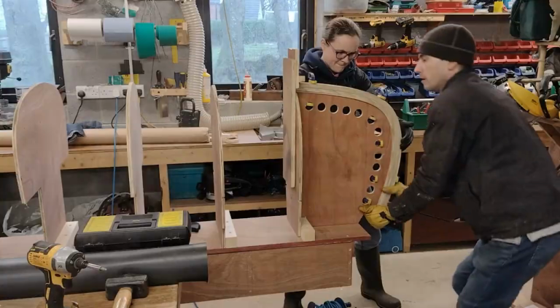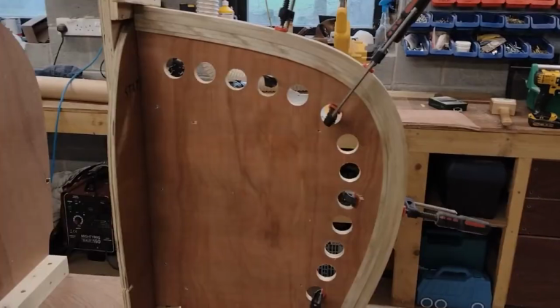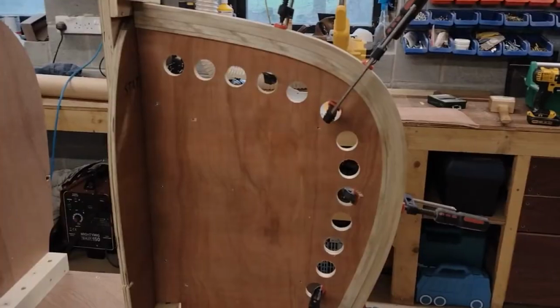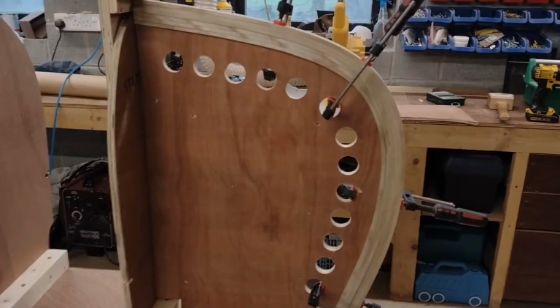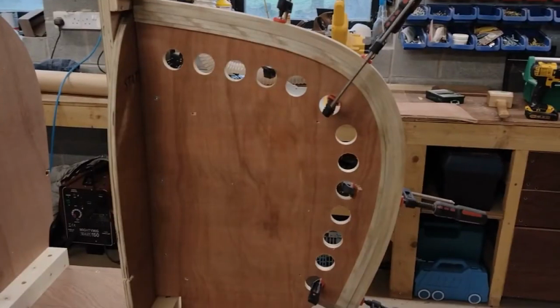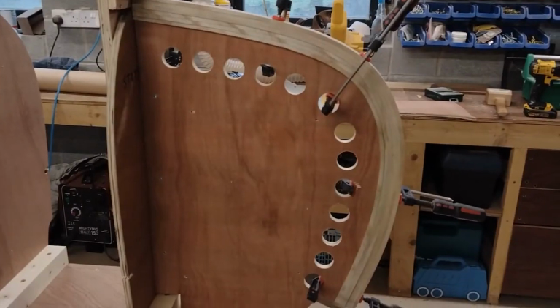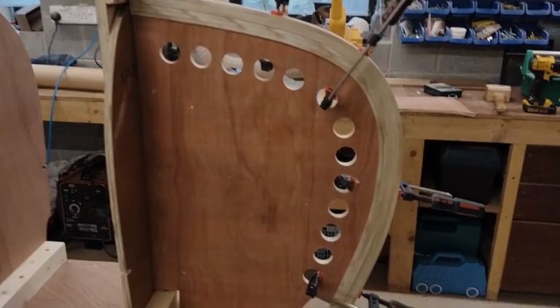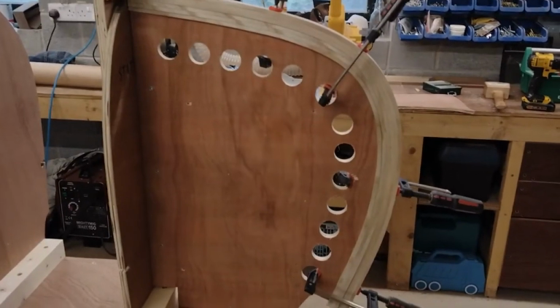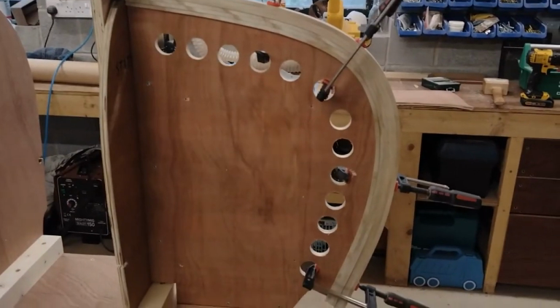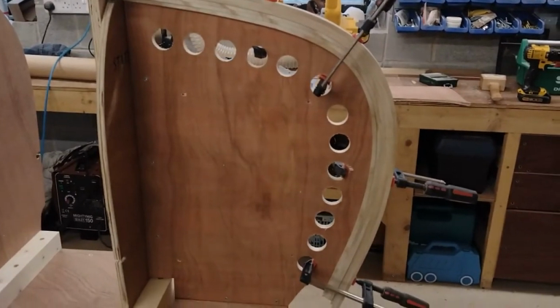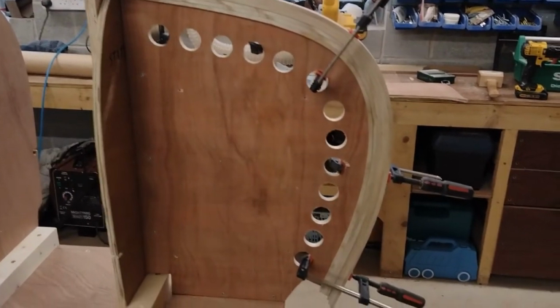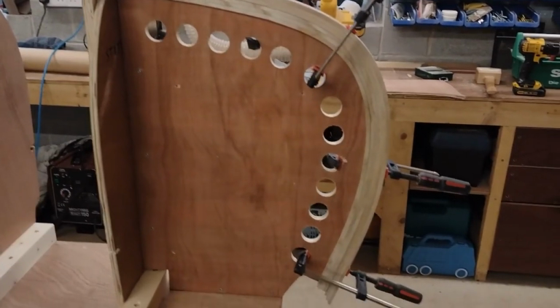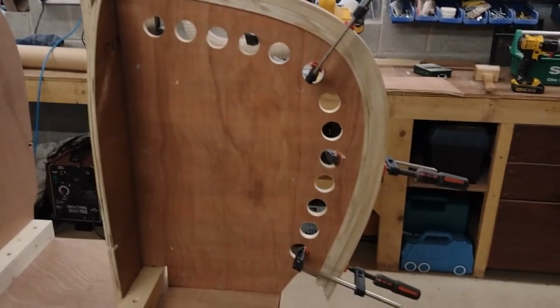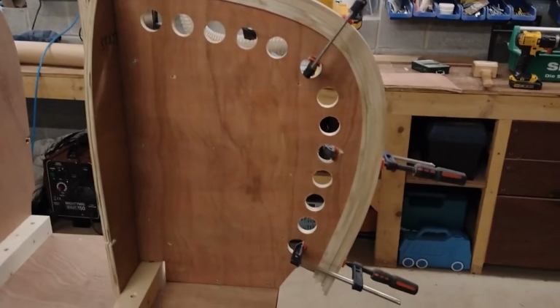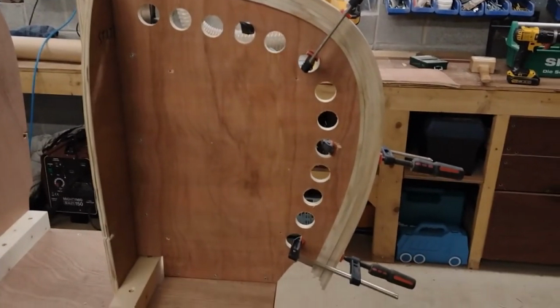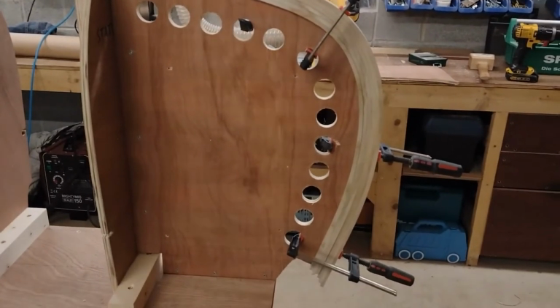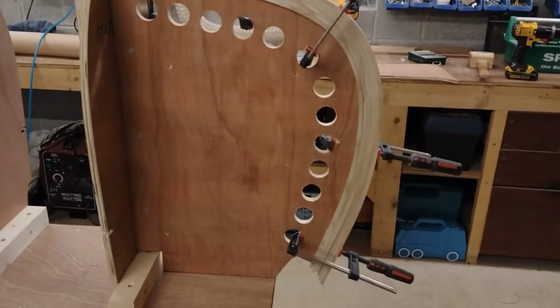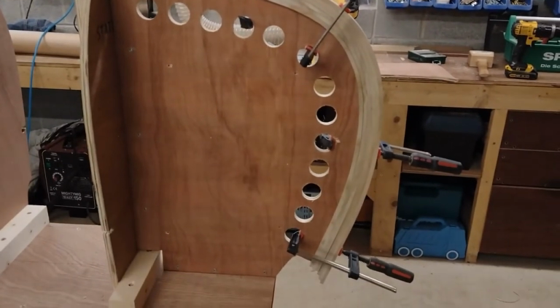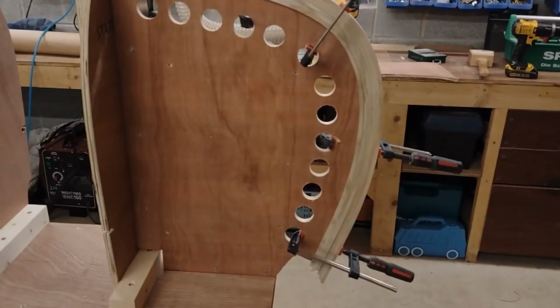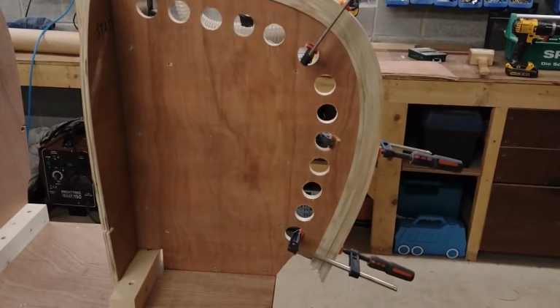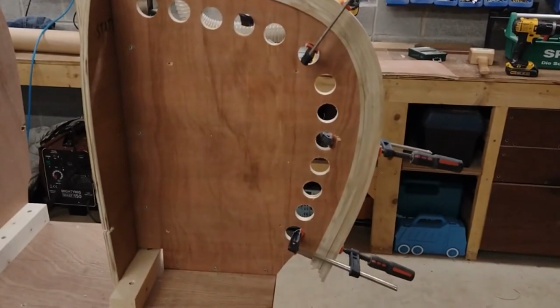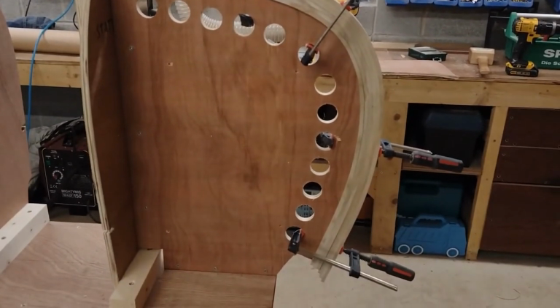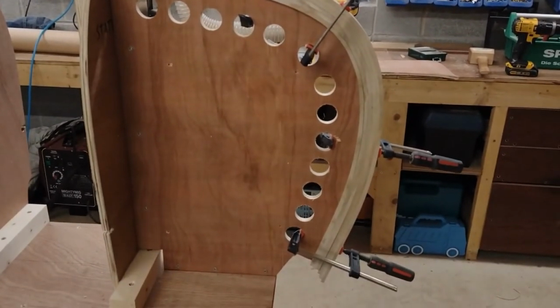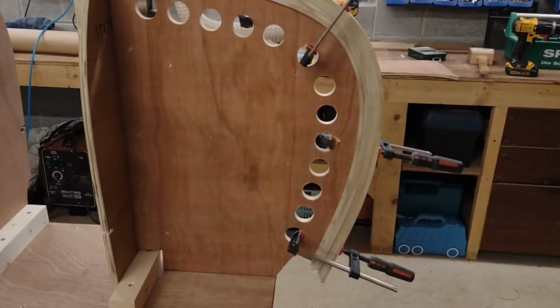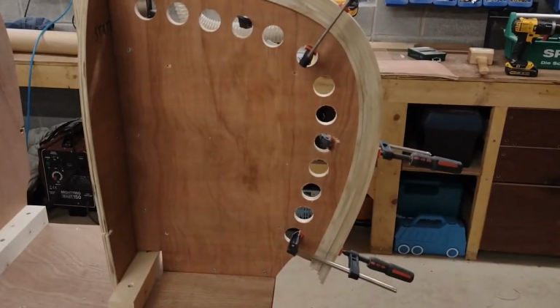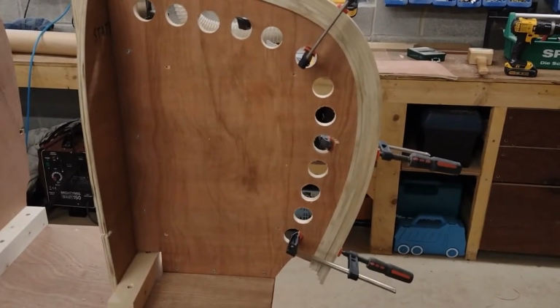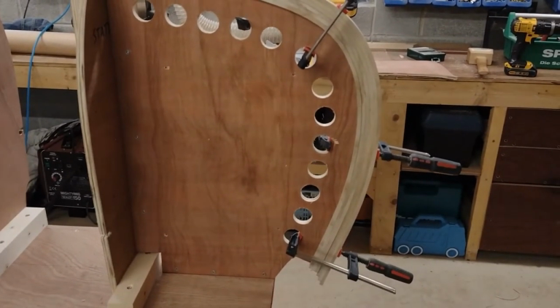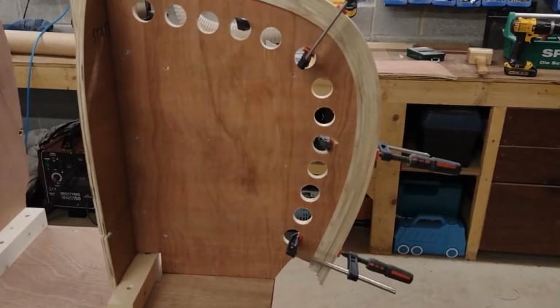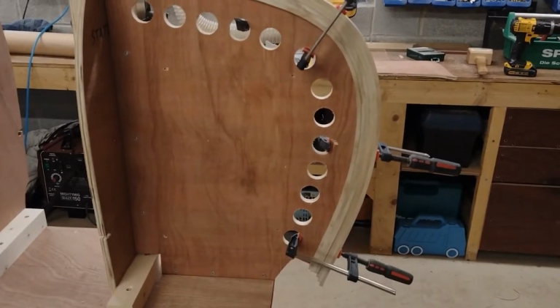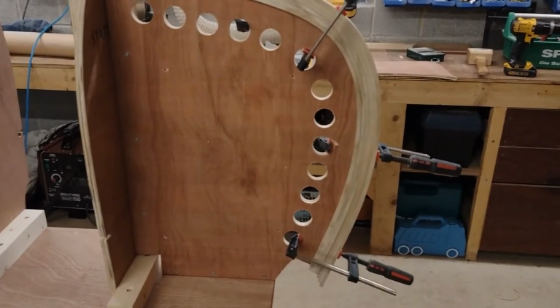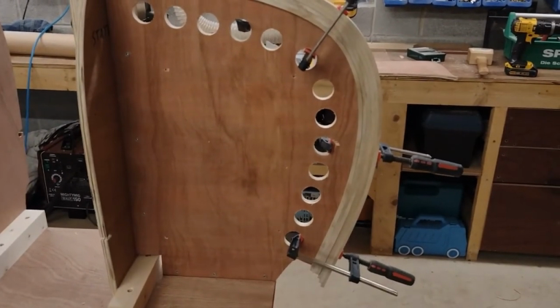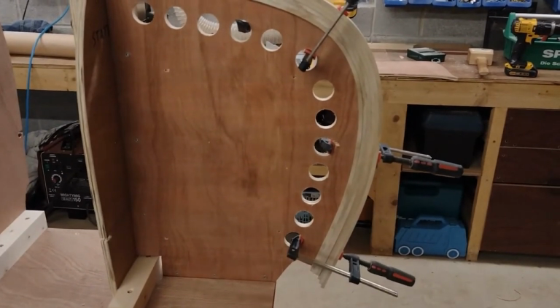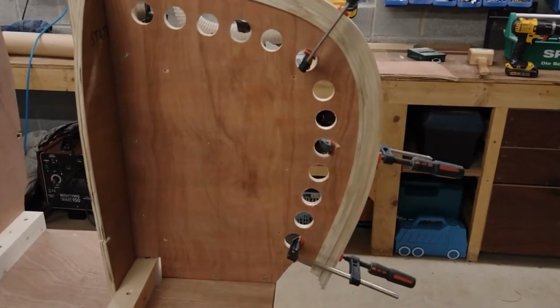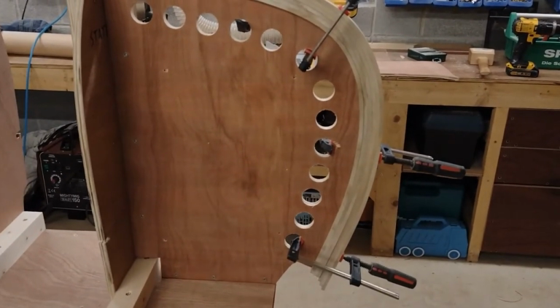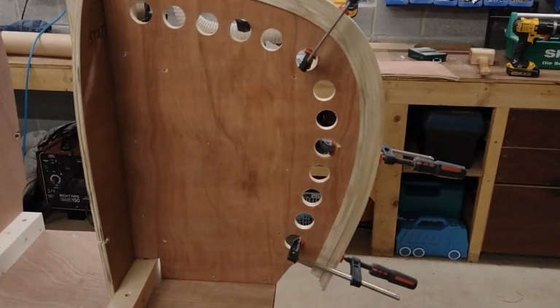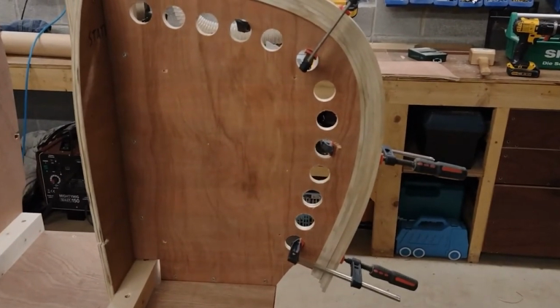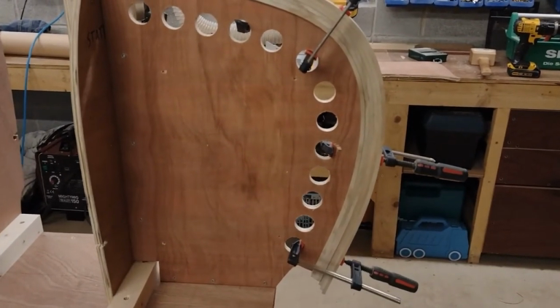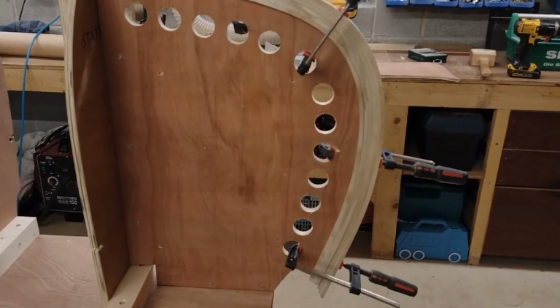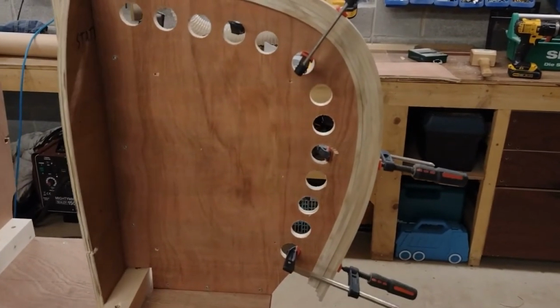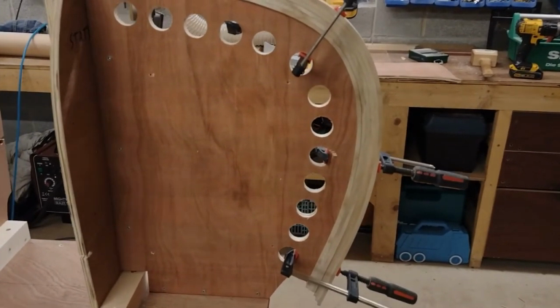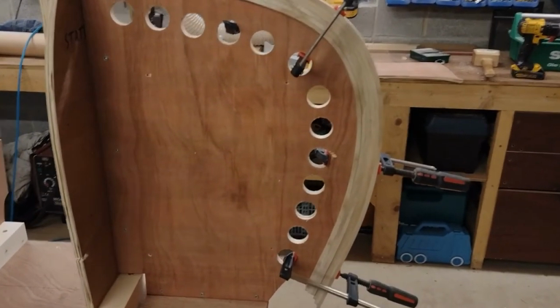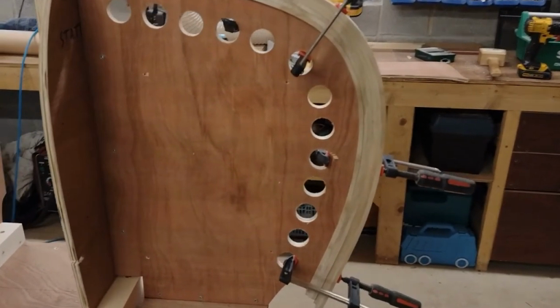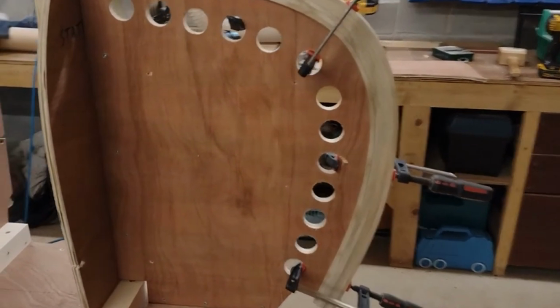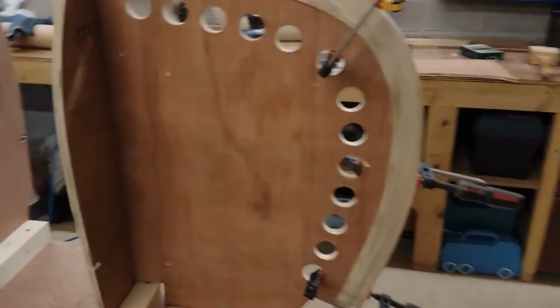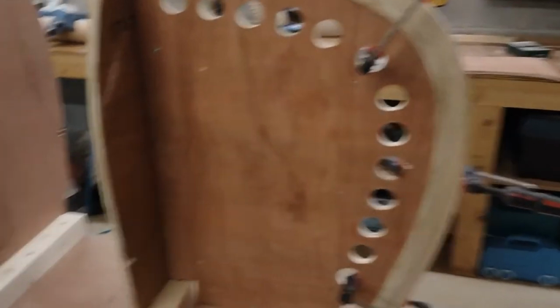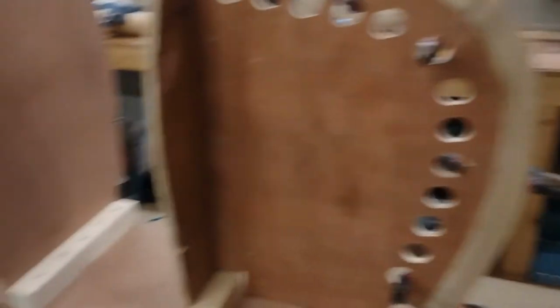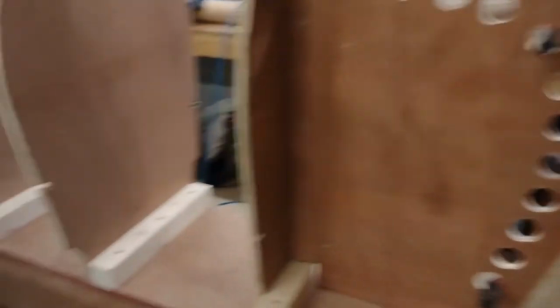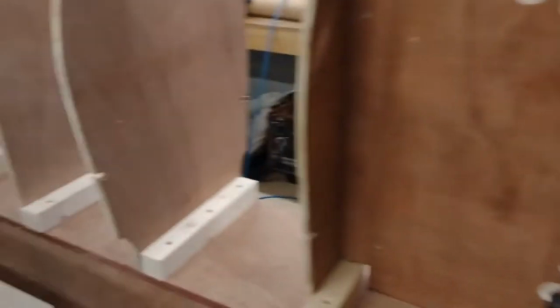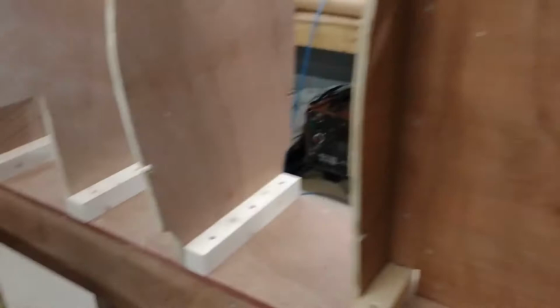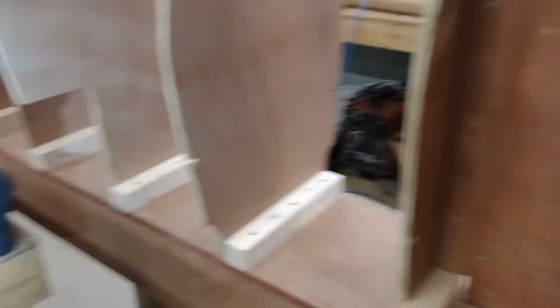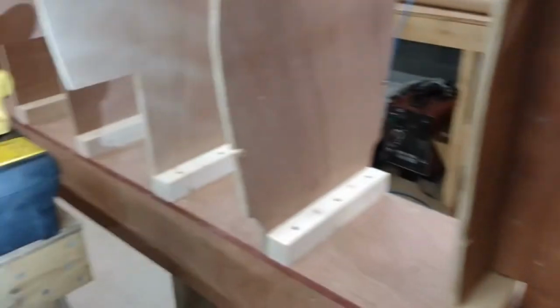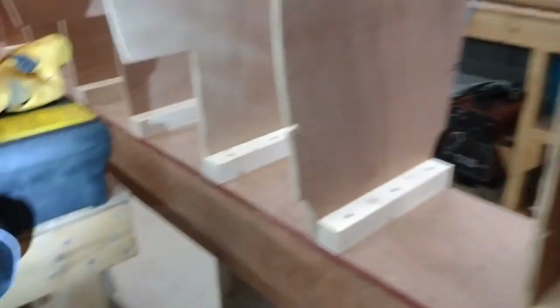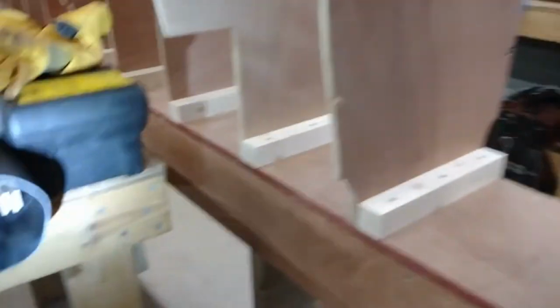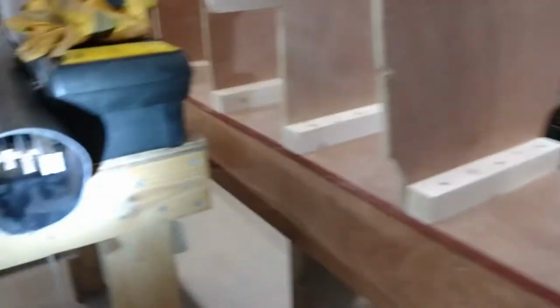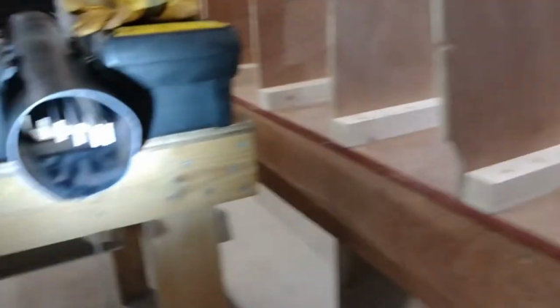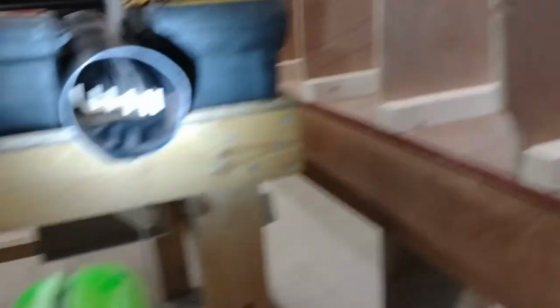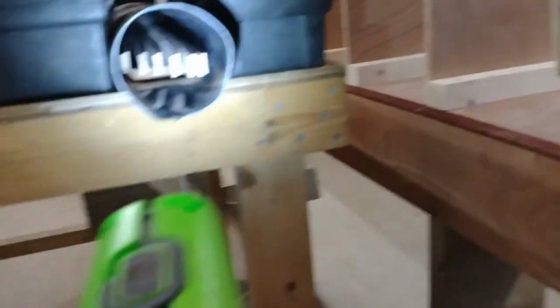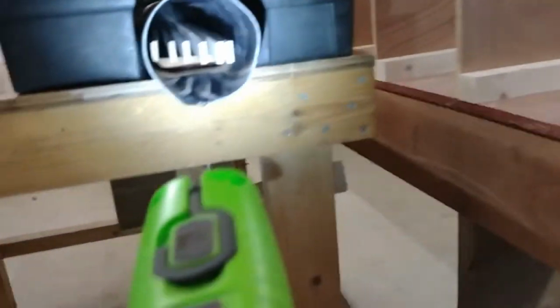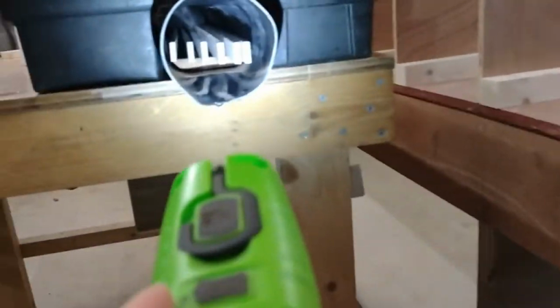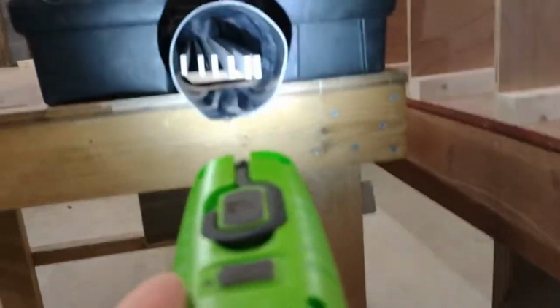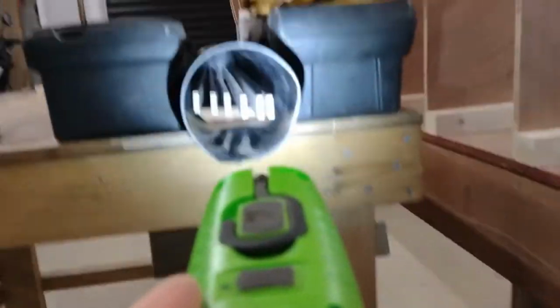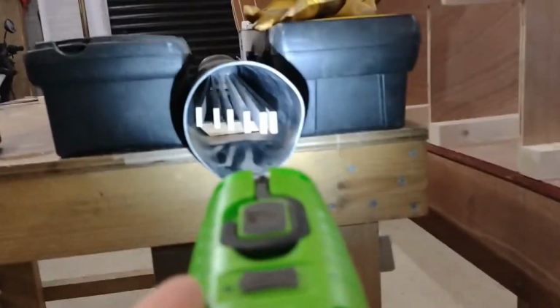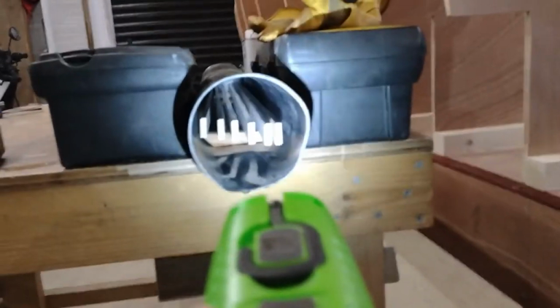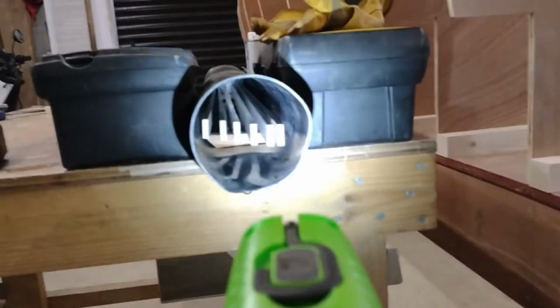The first stem is done. It's drying — it has to stay there for about 24 hours. So in the meantime I'm going to start working on the second stem. Have the pieces in and lined up.